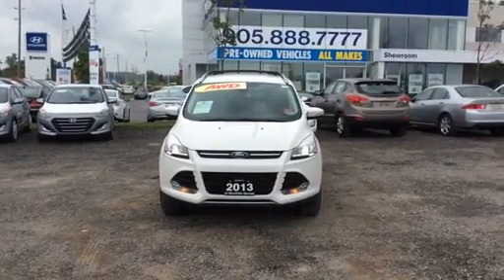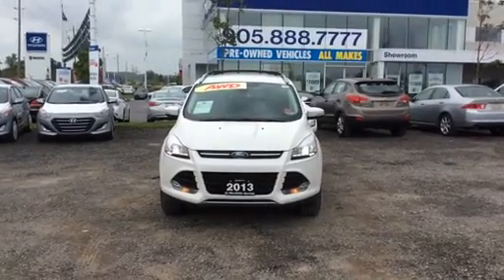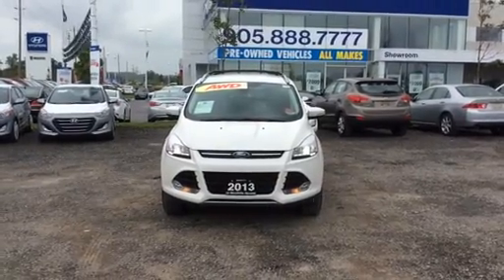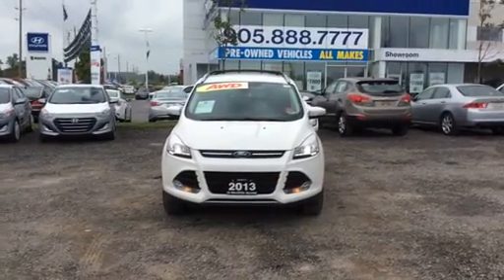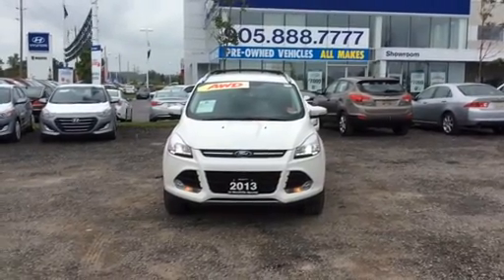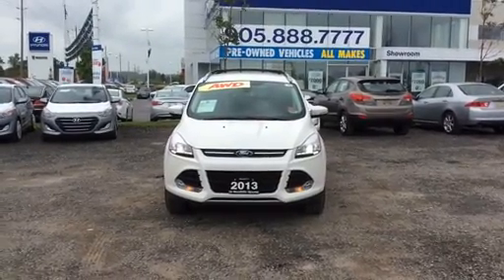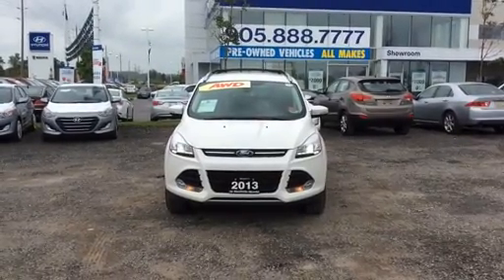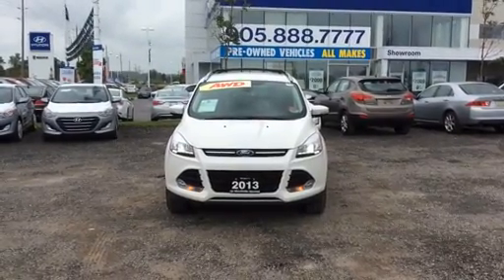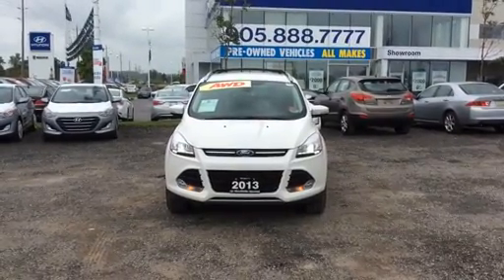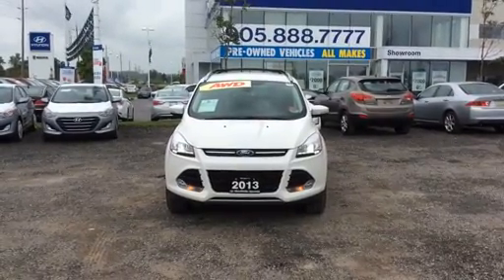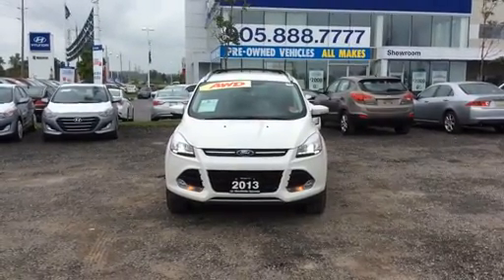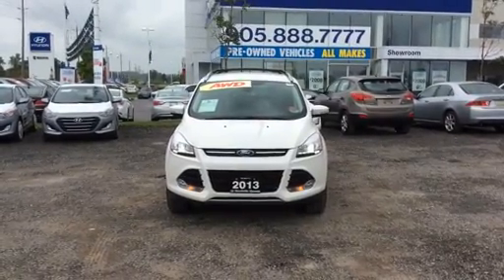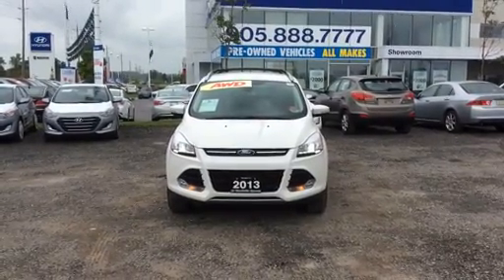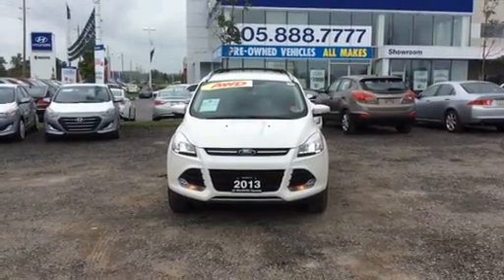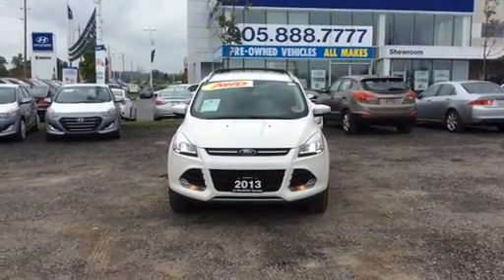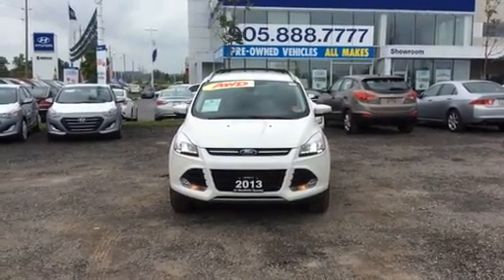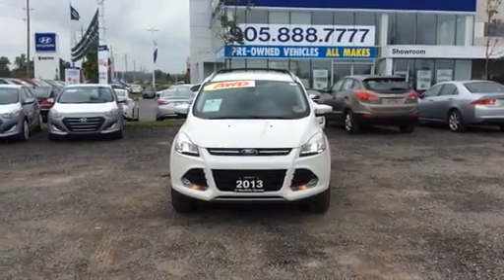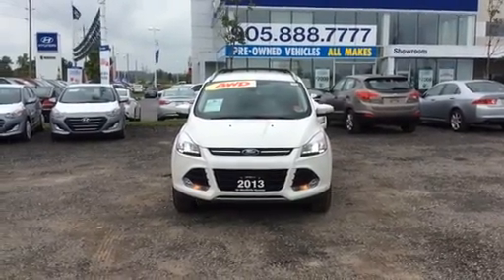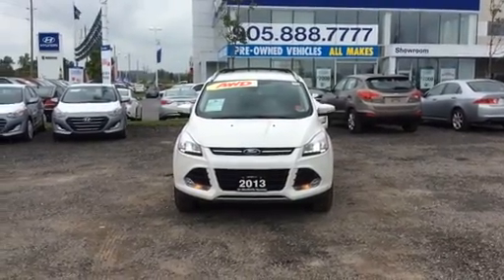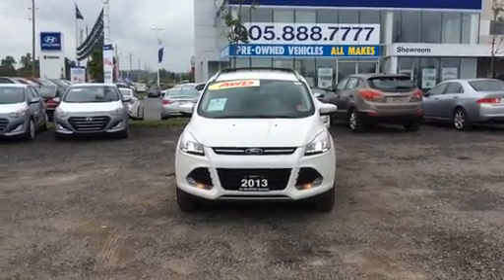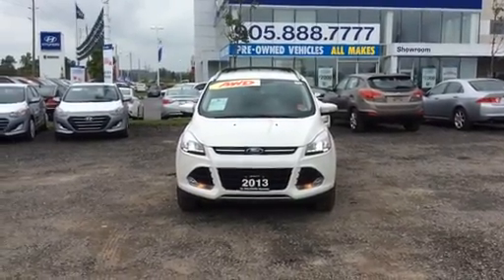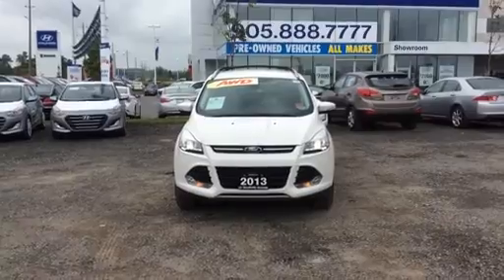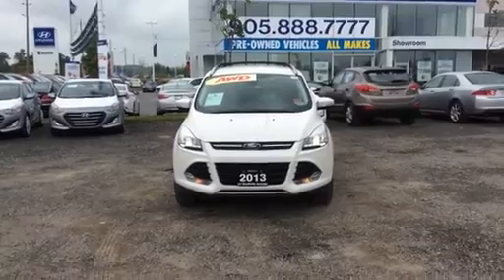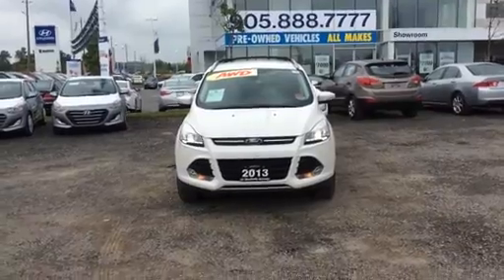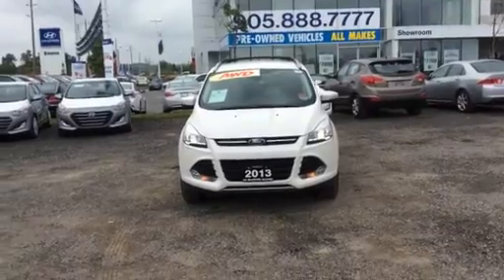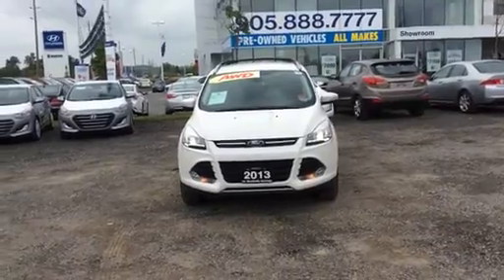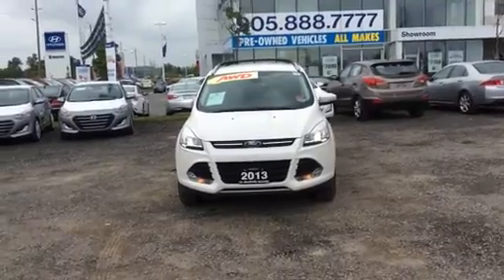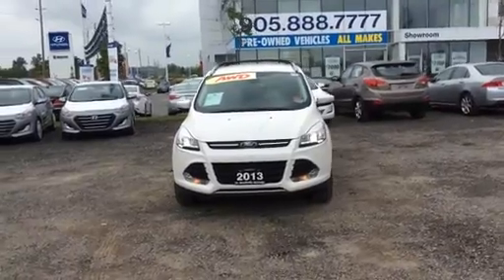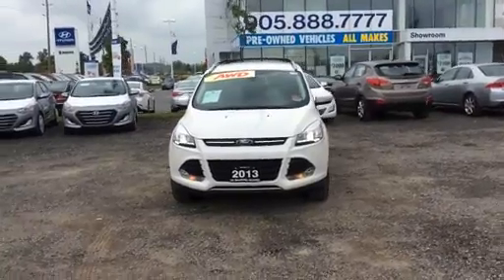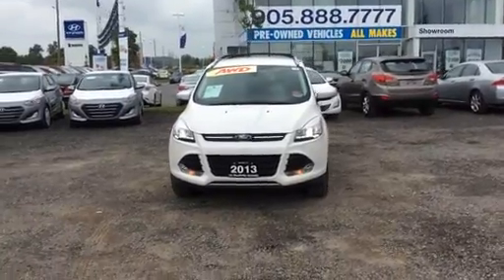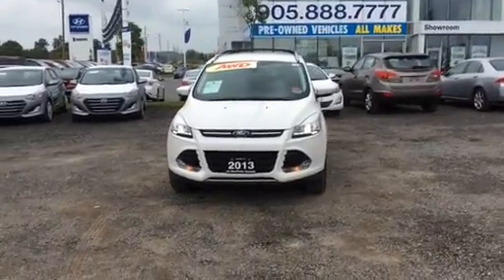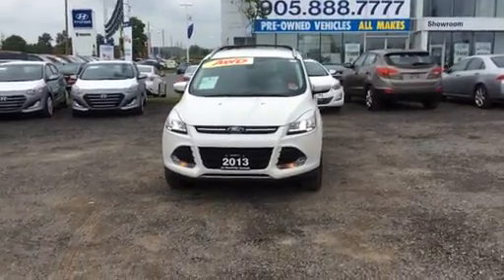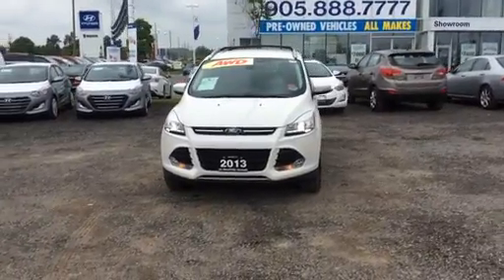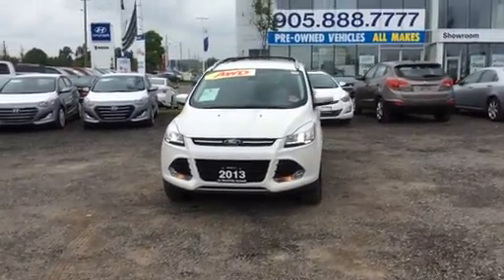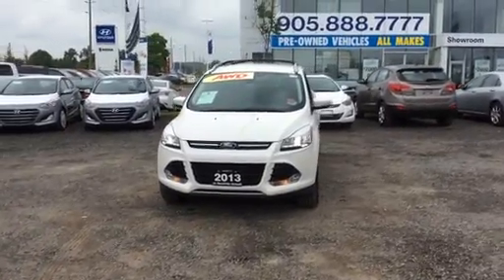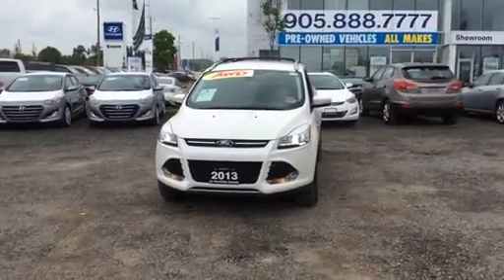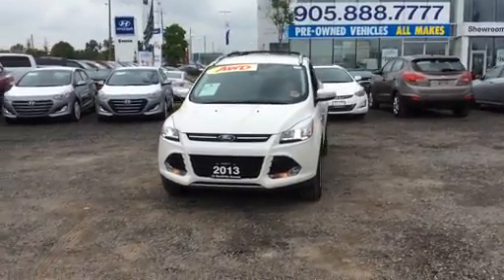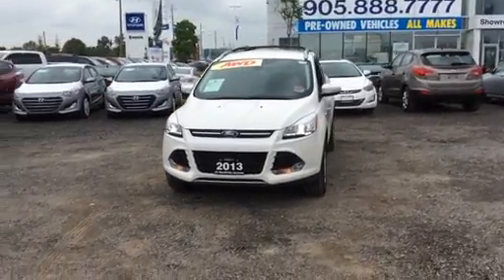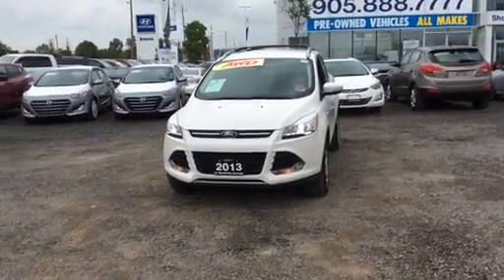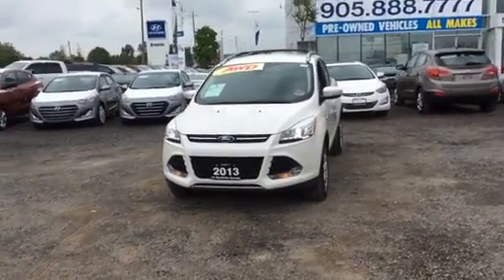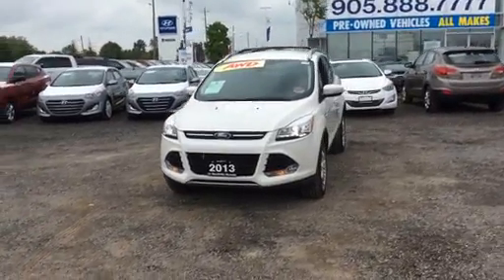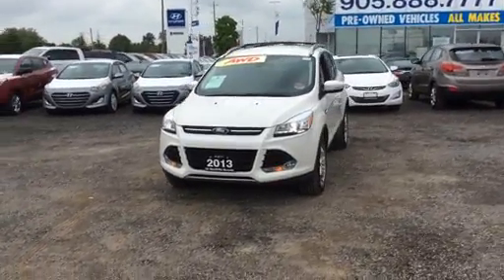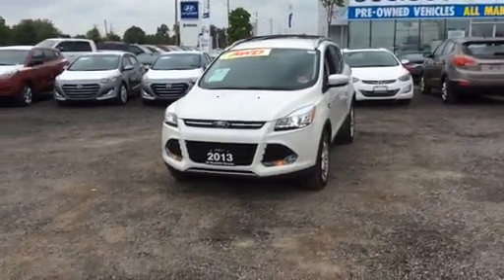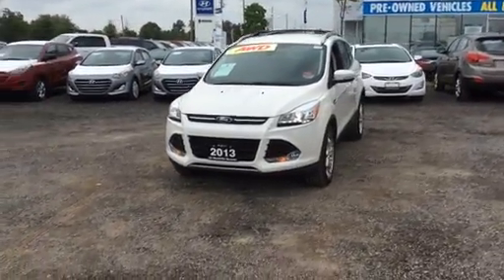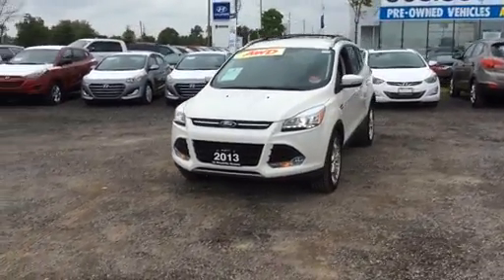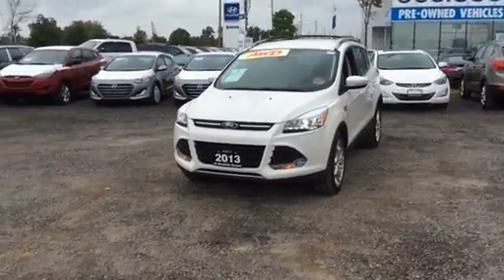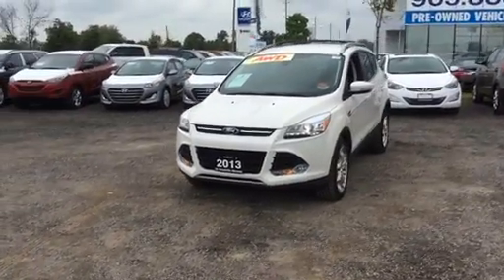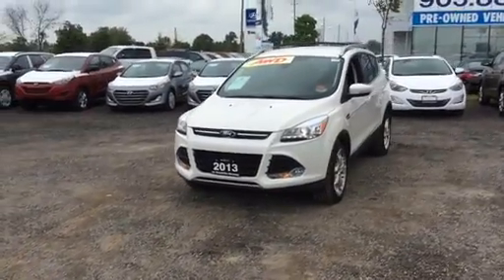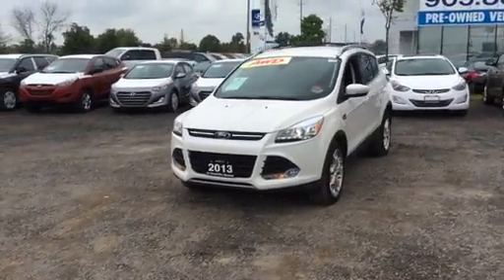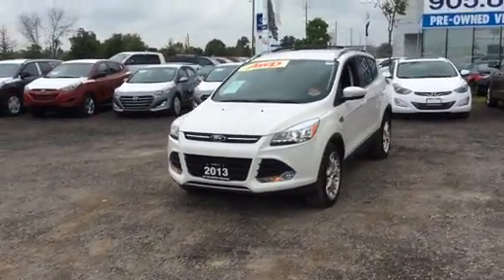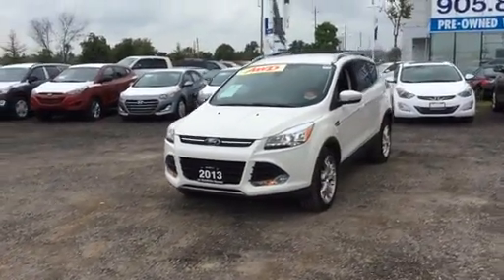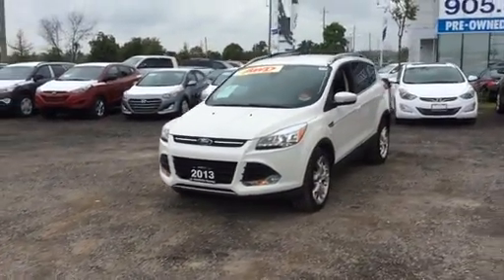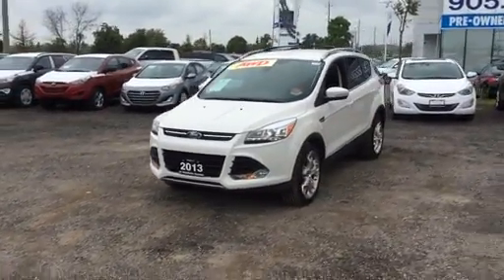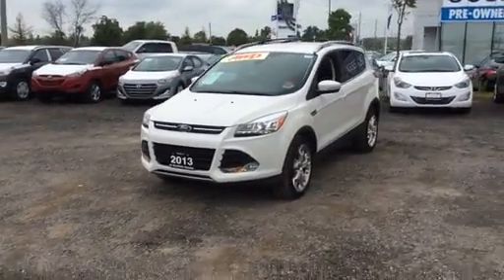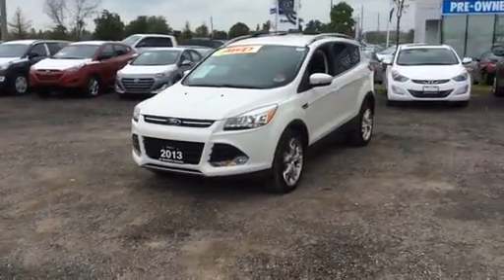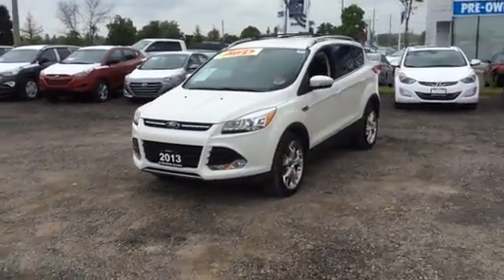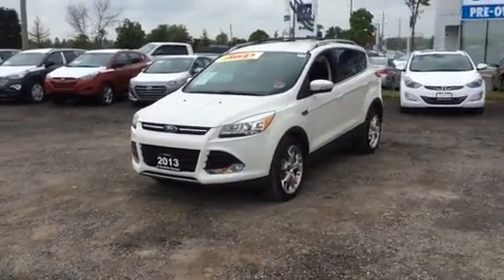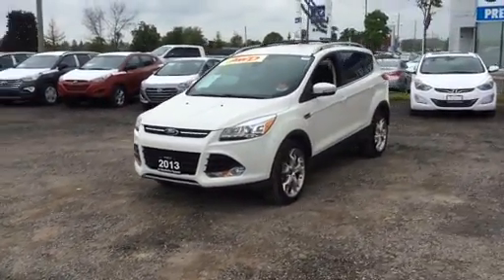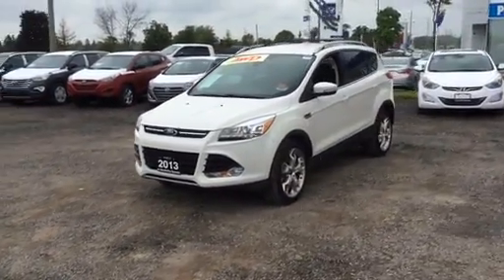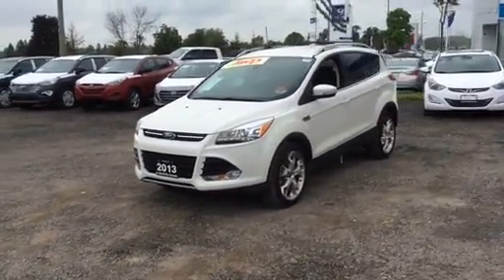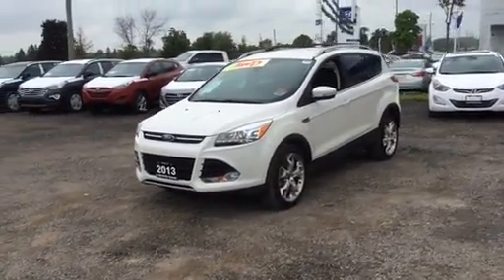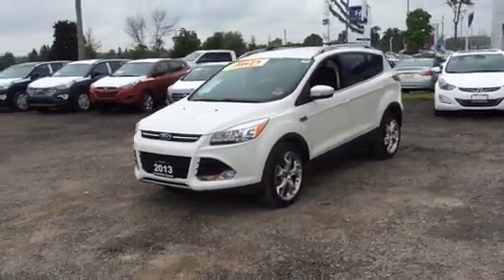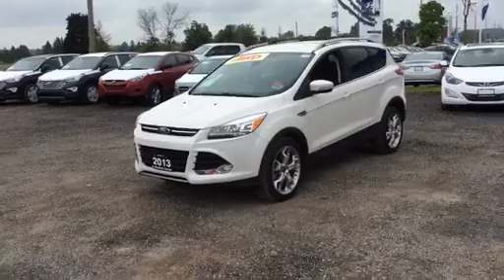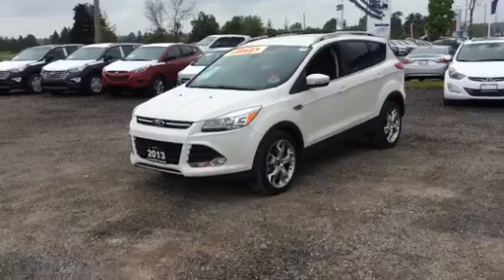Hi Sandra, it's Richard from Stouffville Hyundai. How are you today? Thanks for showing interest in our 2013 Ford Escape Titanium Package.